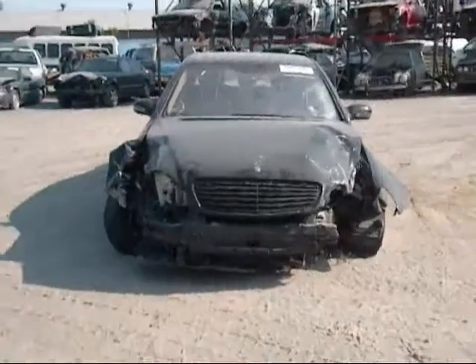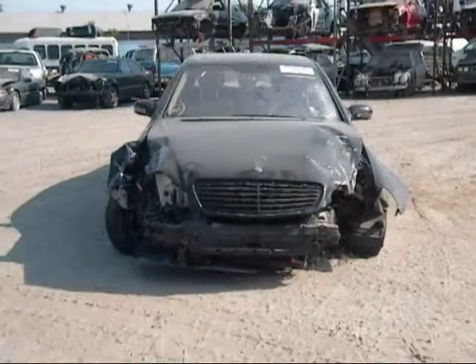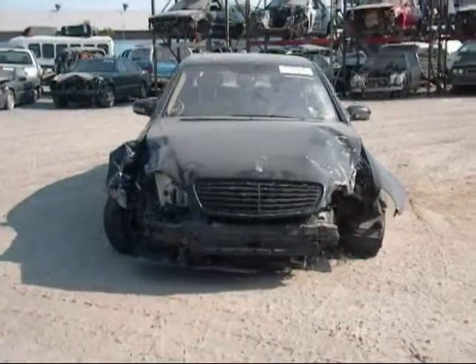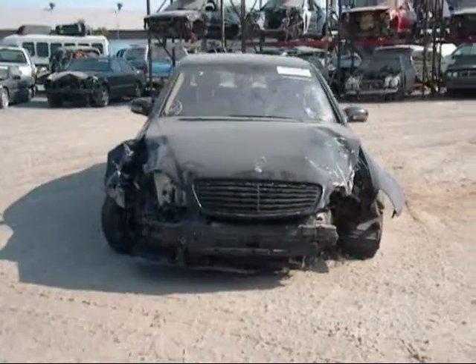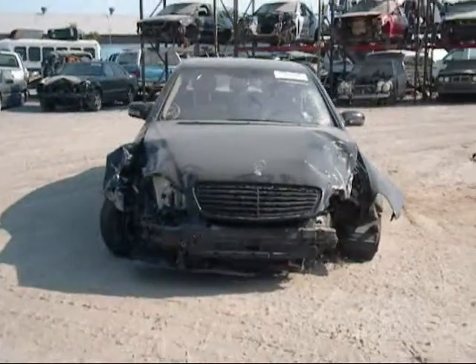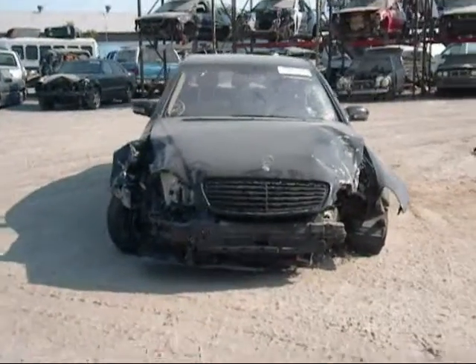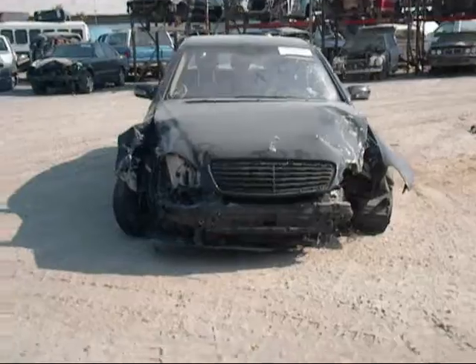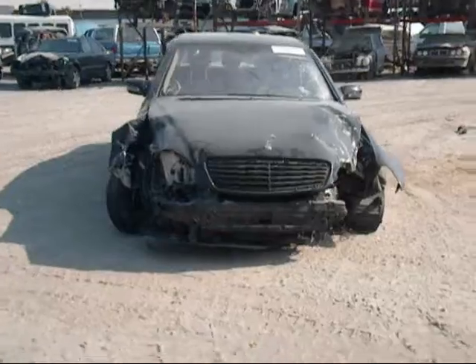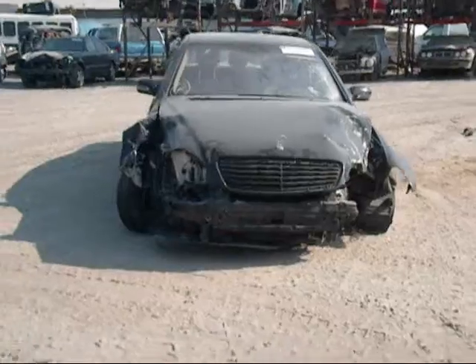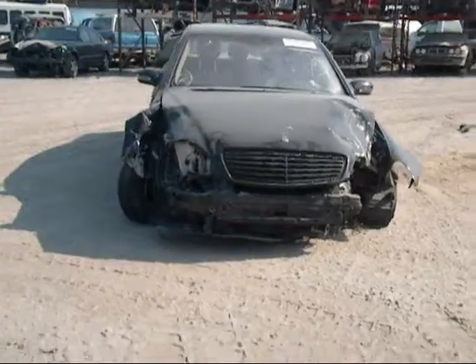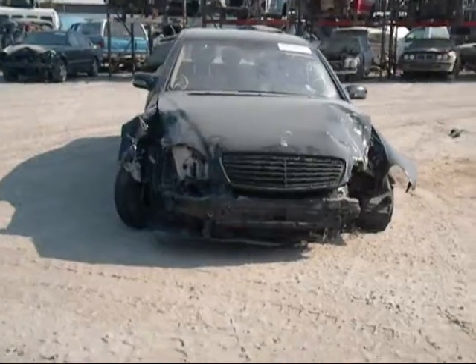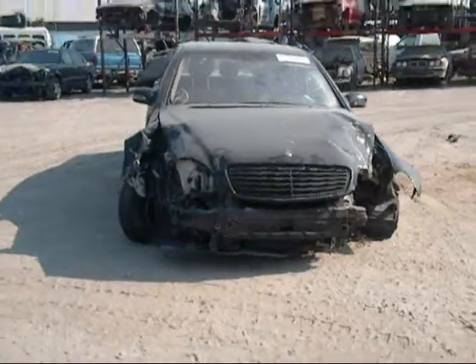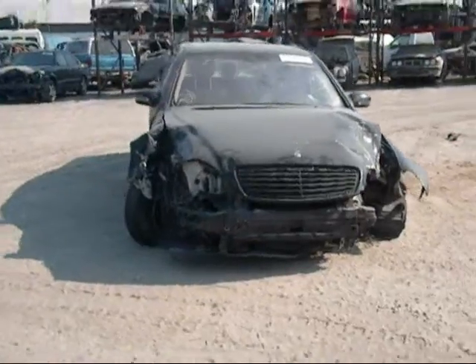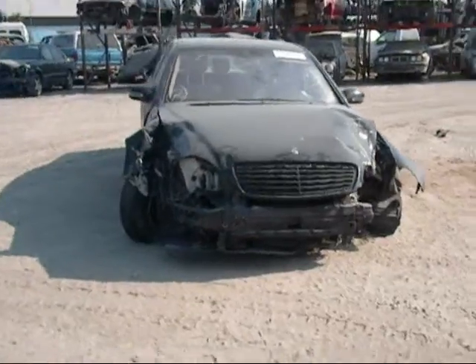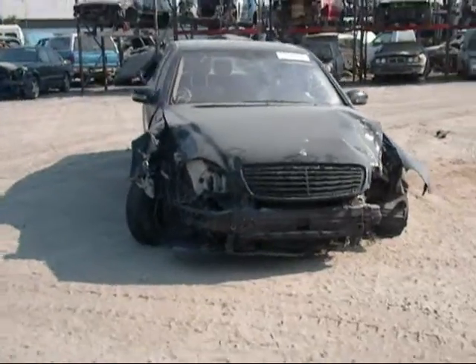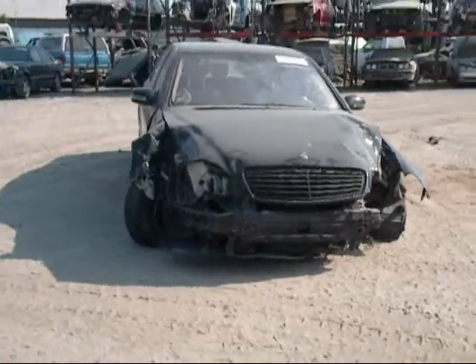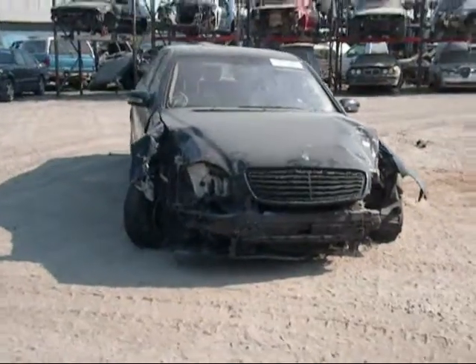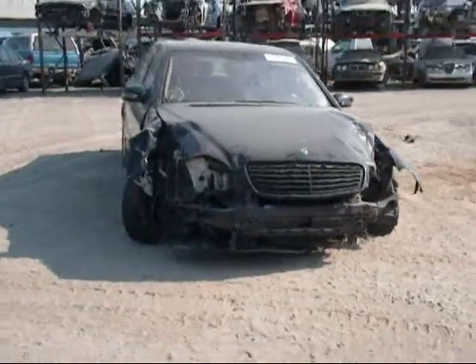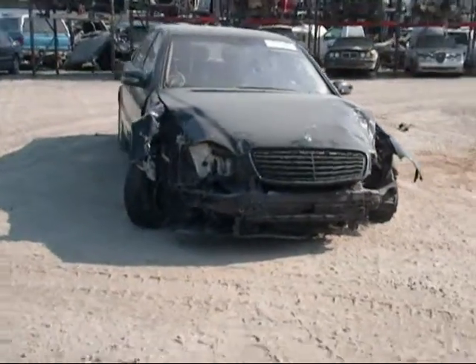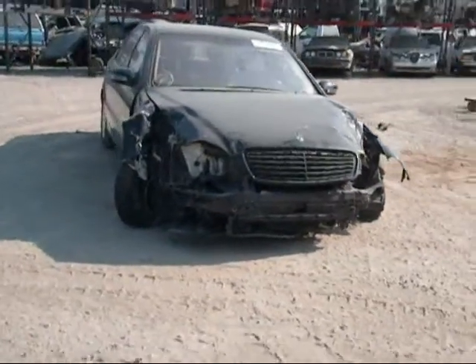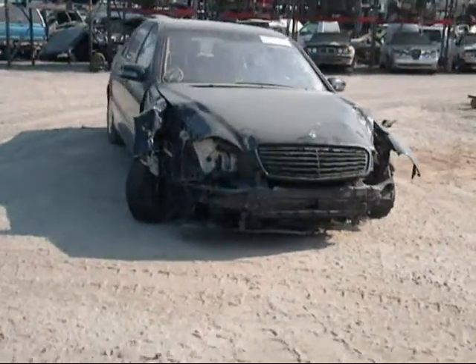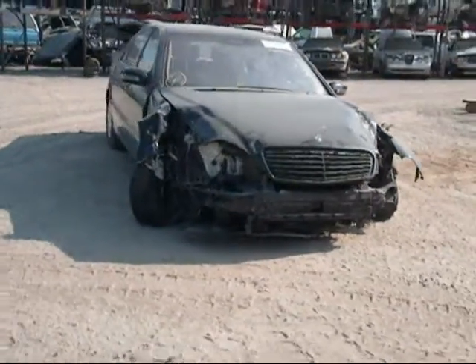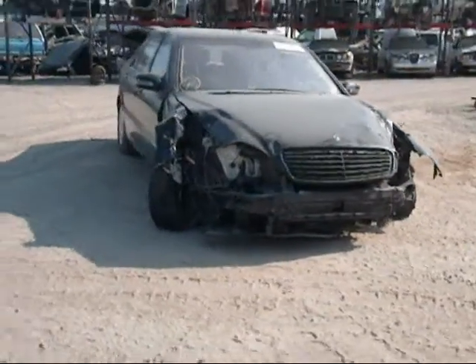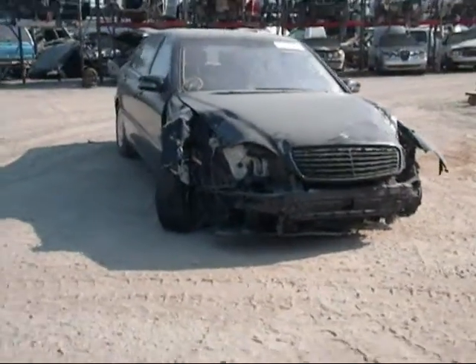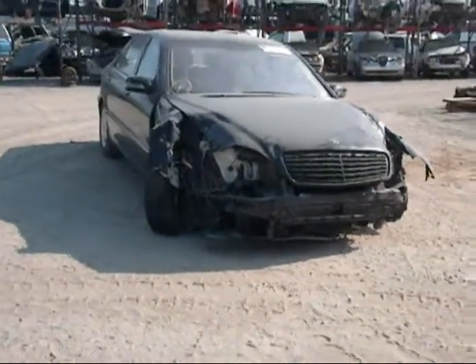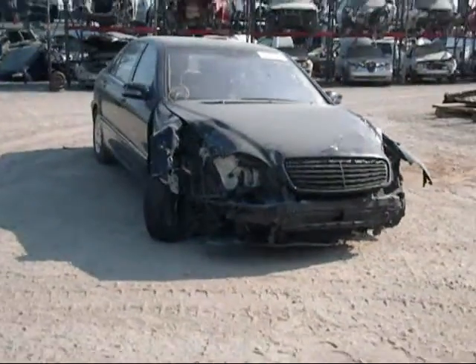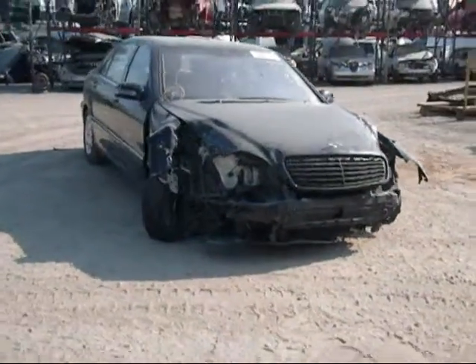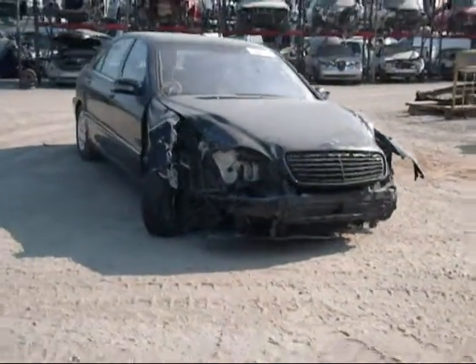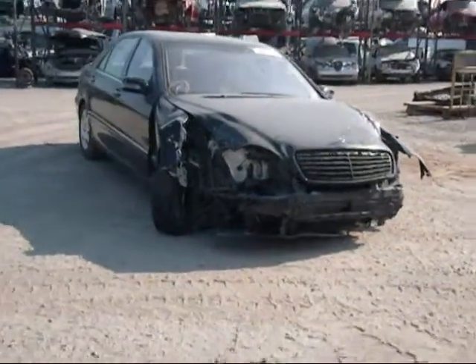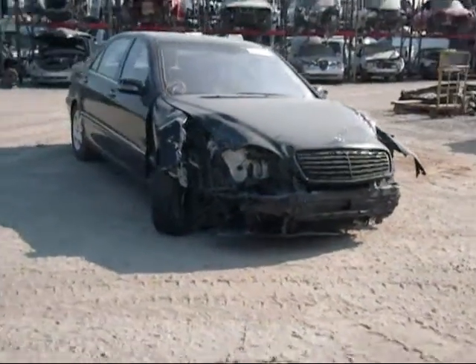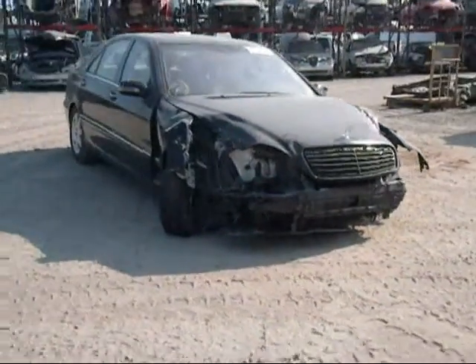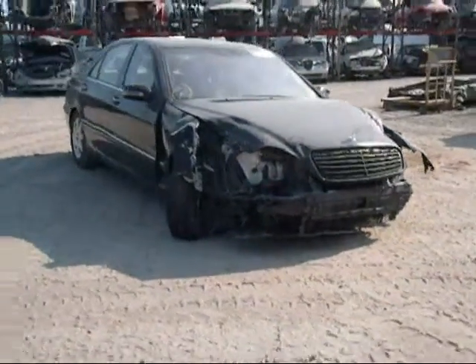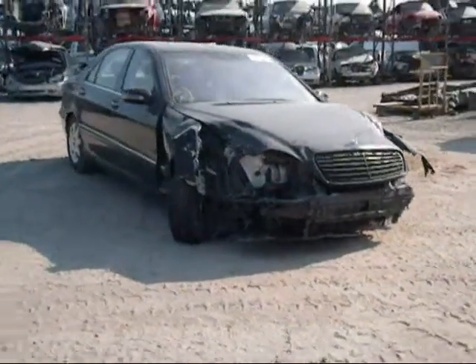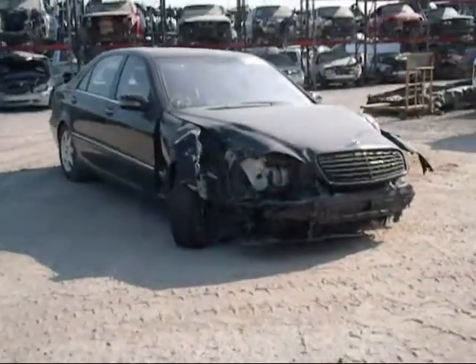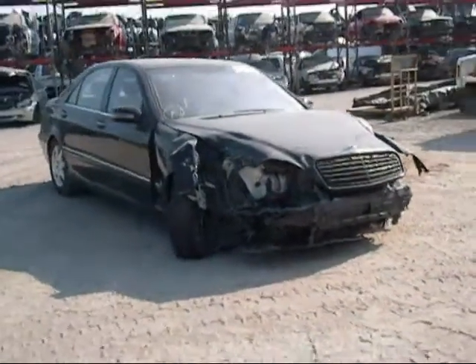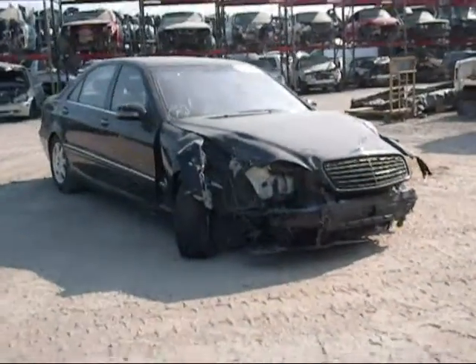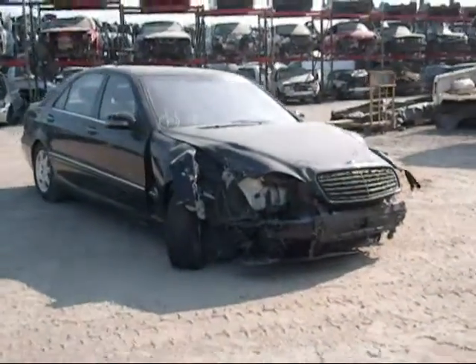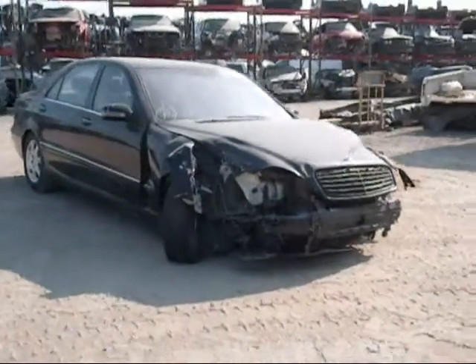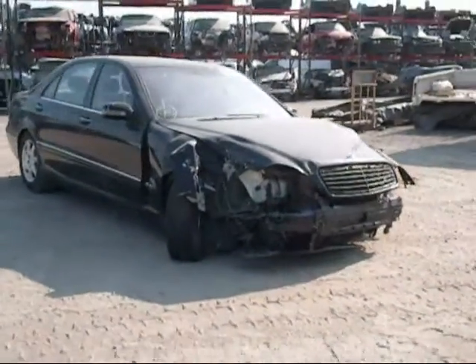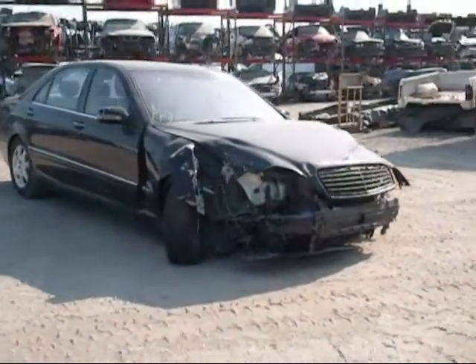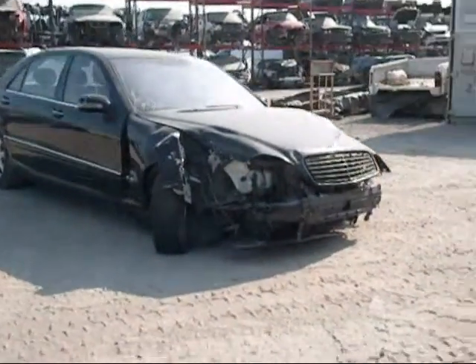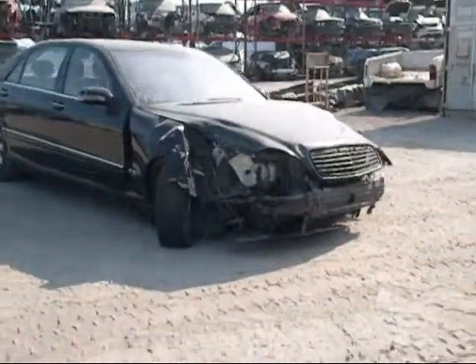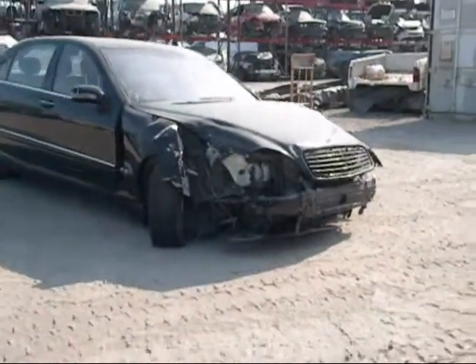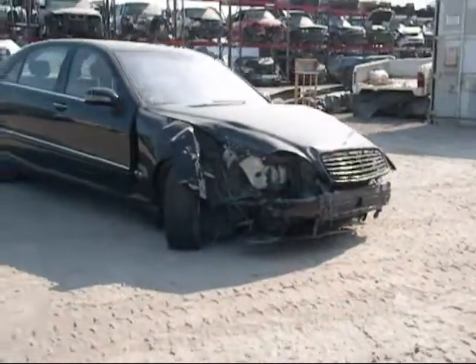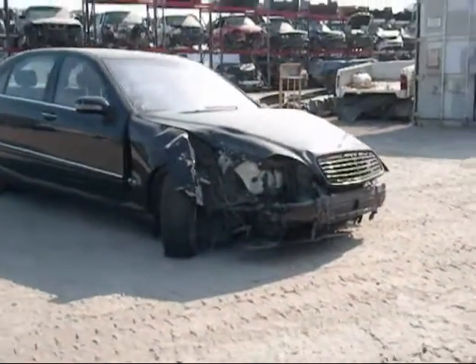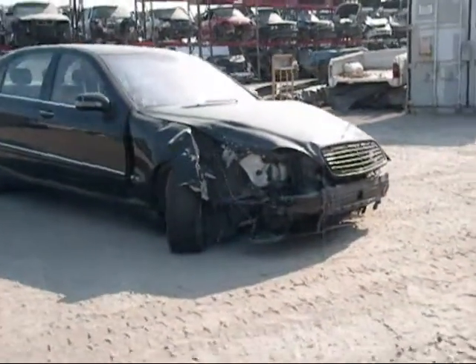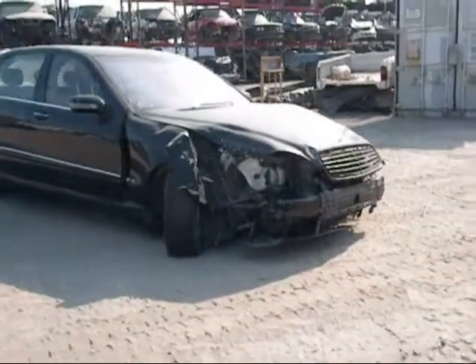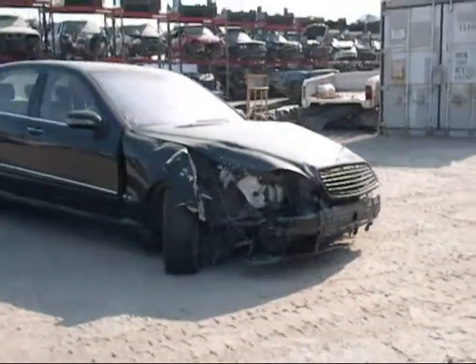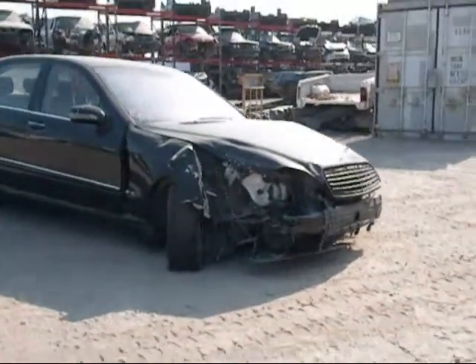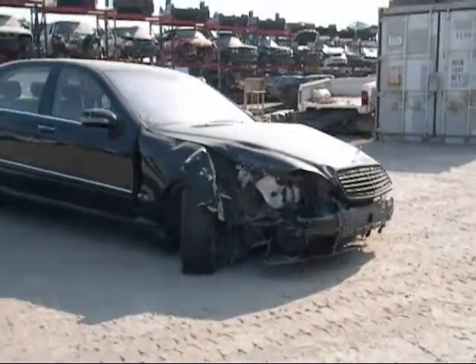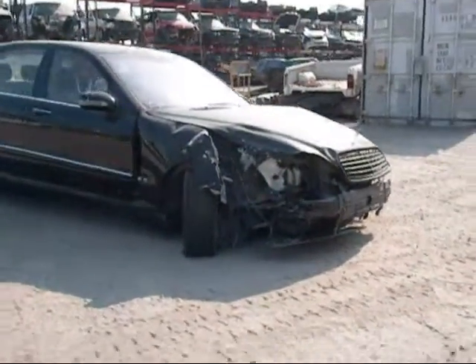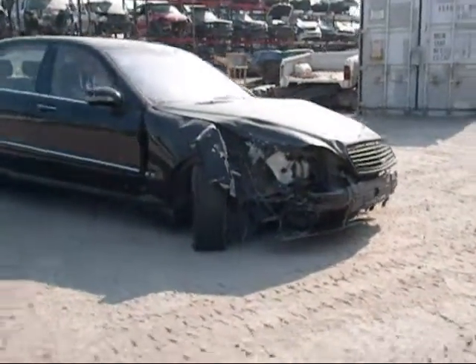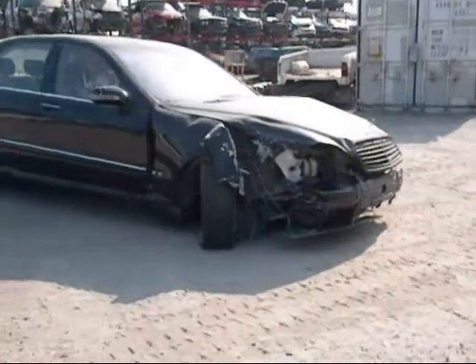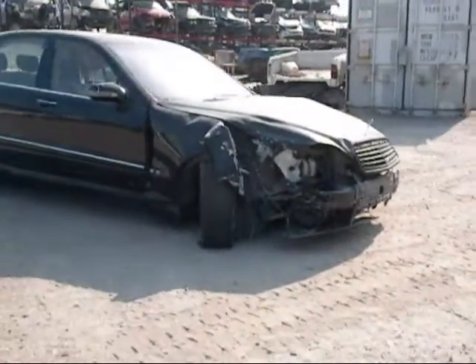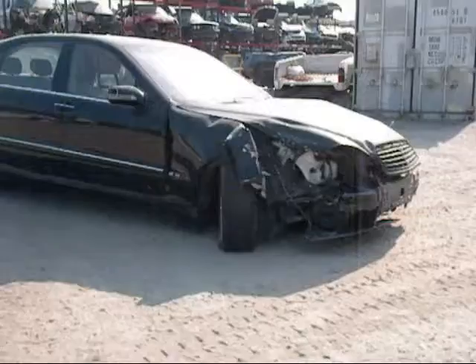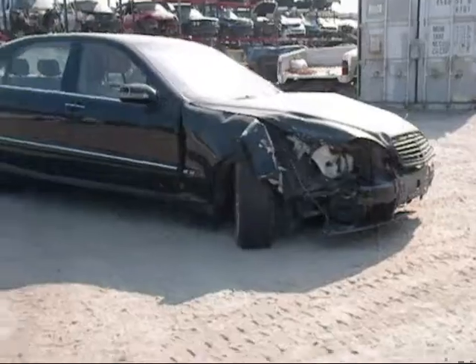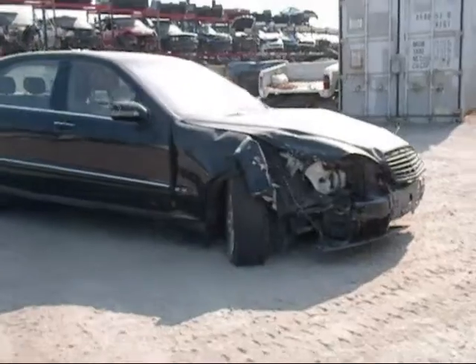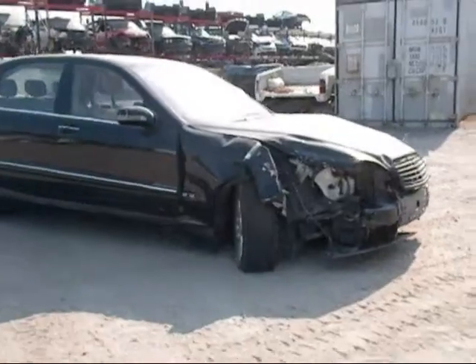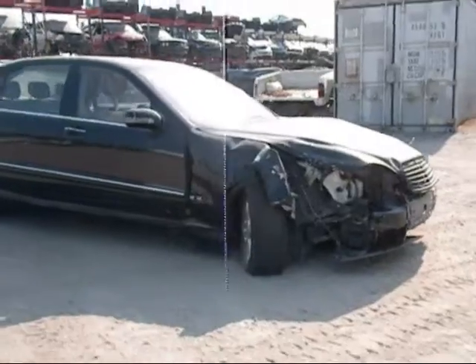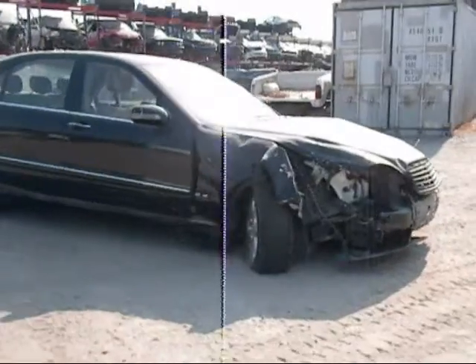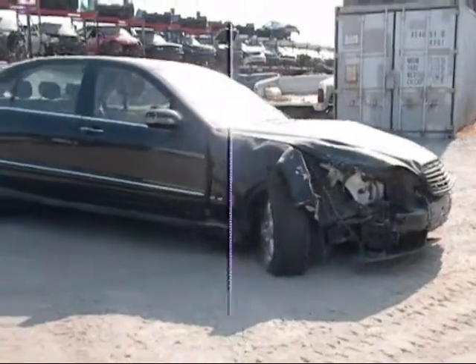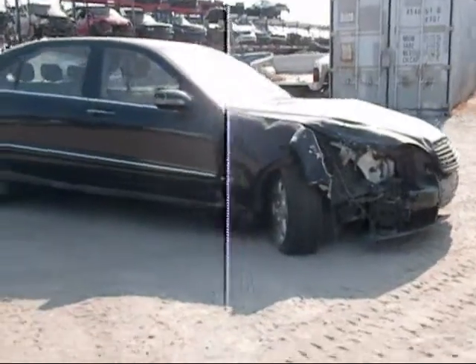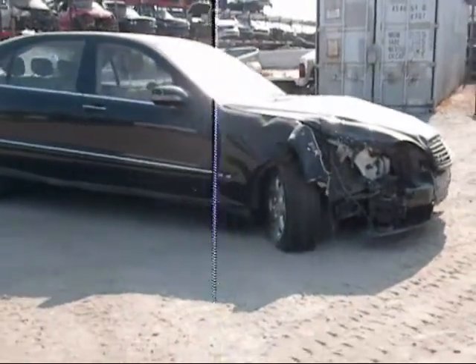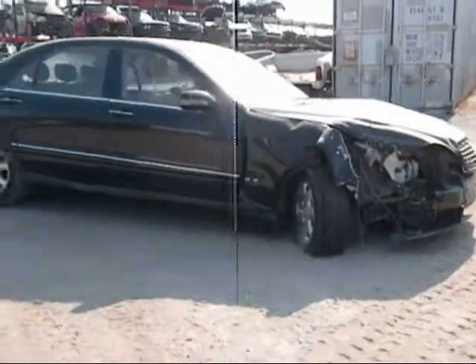Welcome to Fresno Silver Star Recycling. Today we have a 2002 Mercedes-Benz S430. The front is completely damaged as you can see.